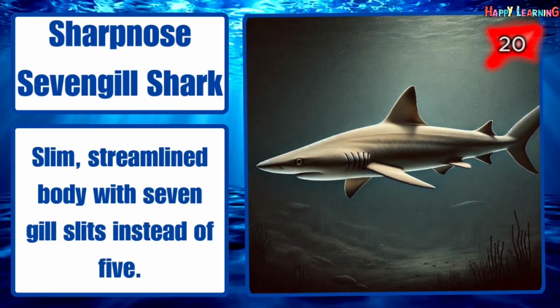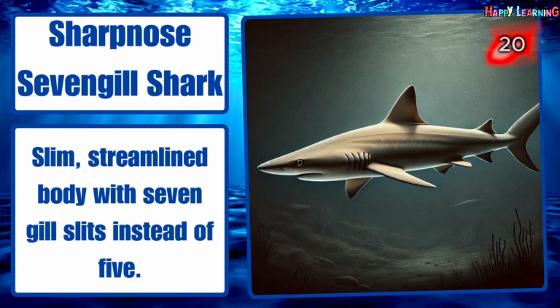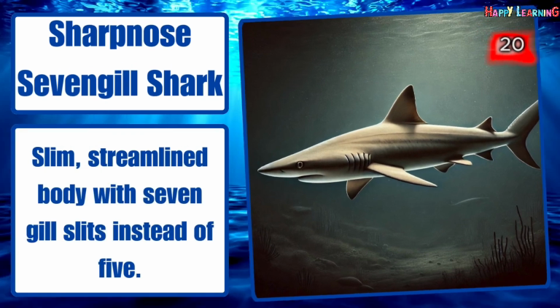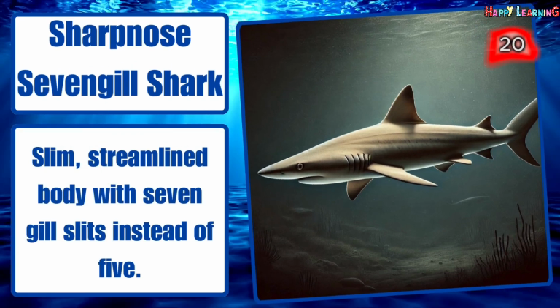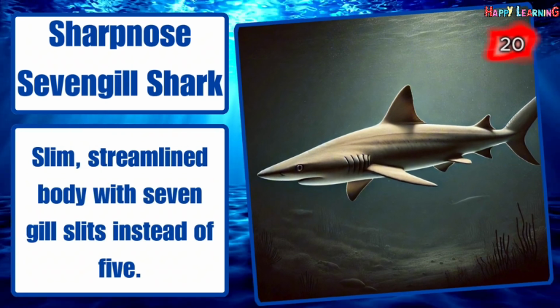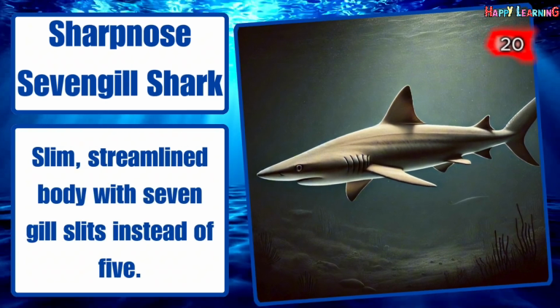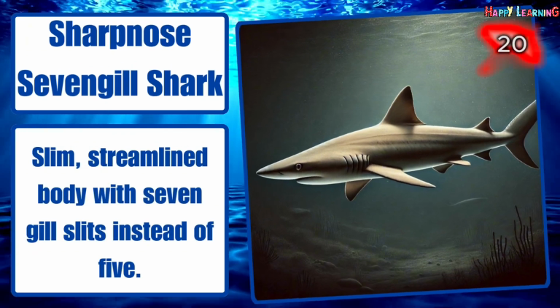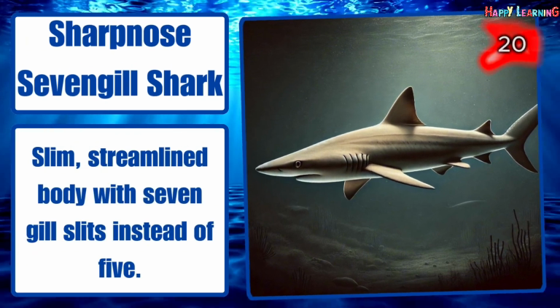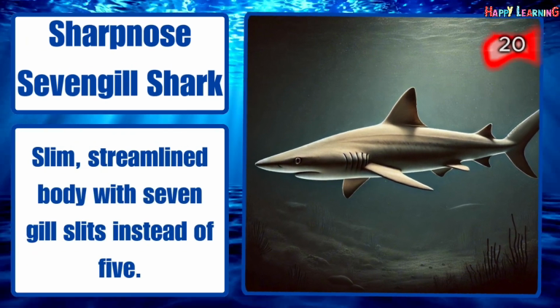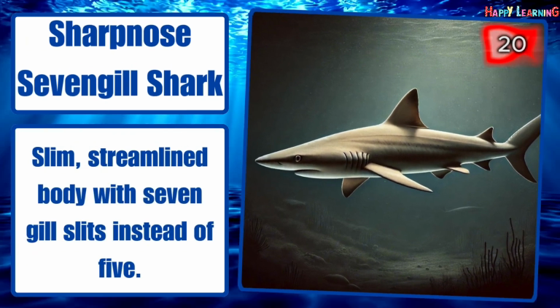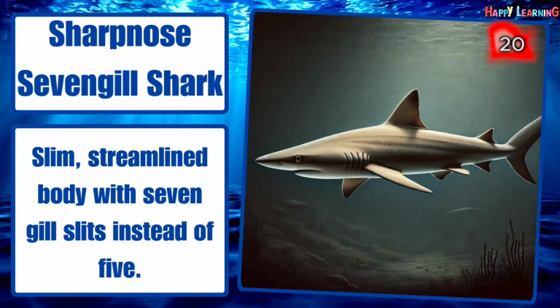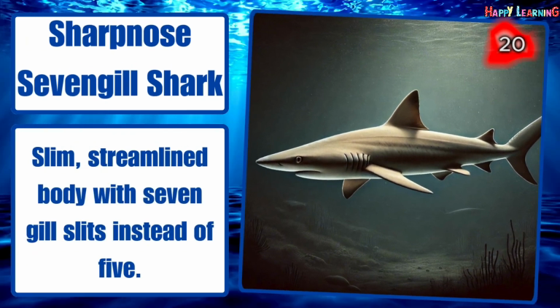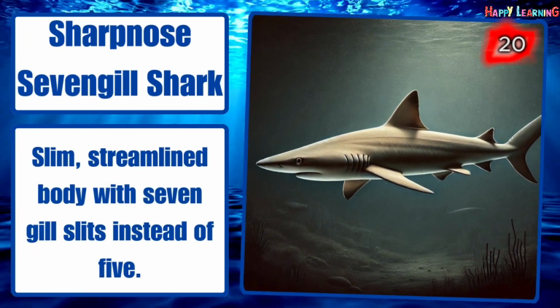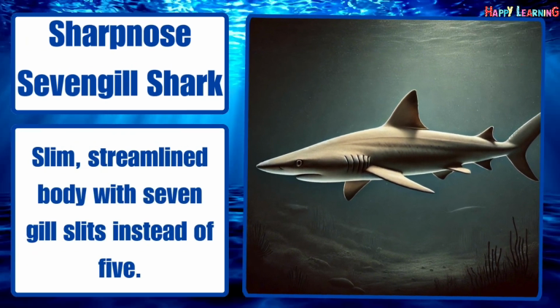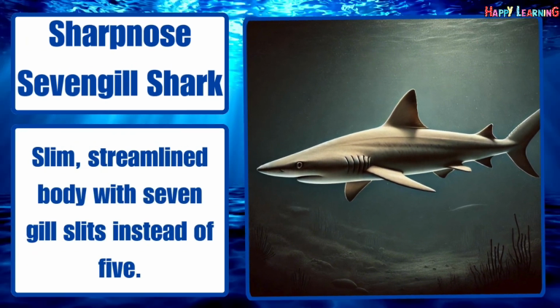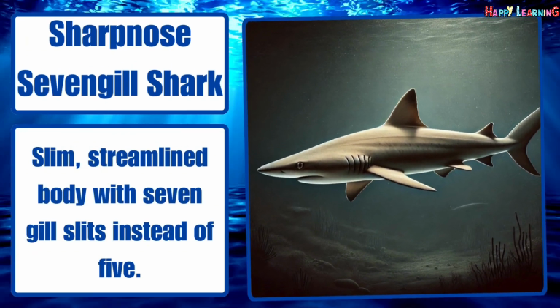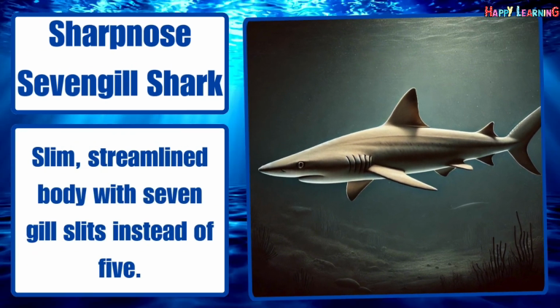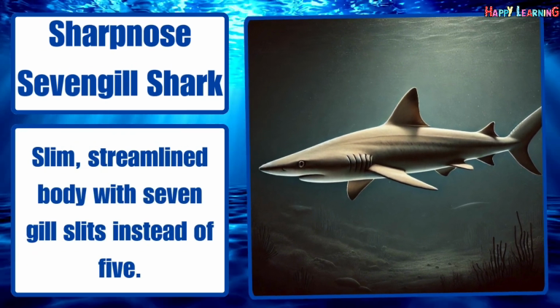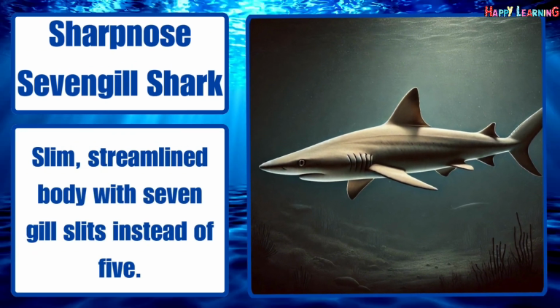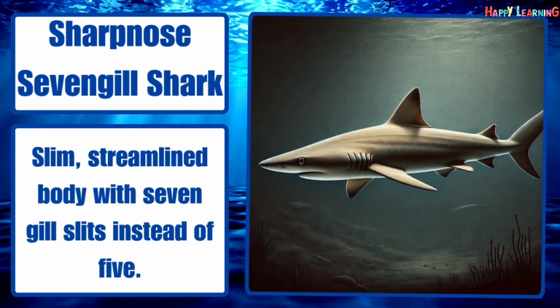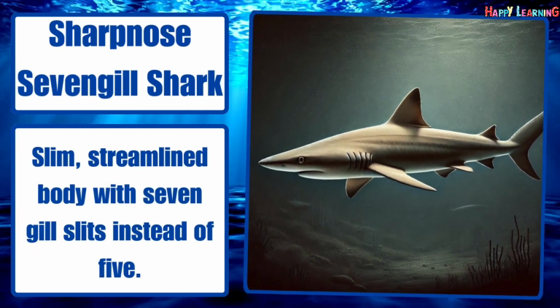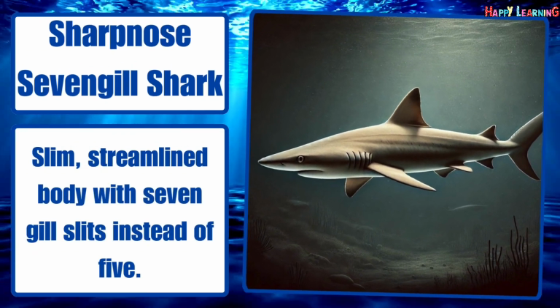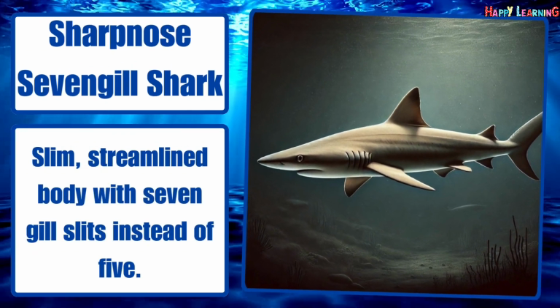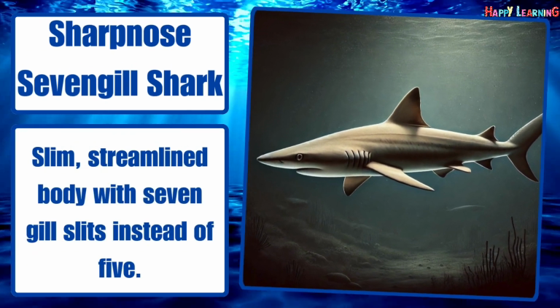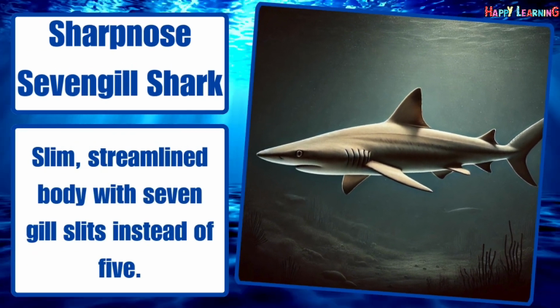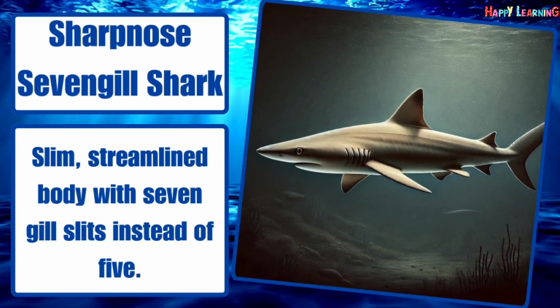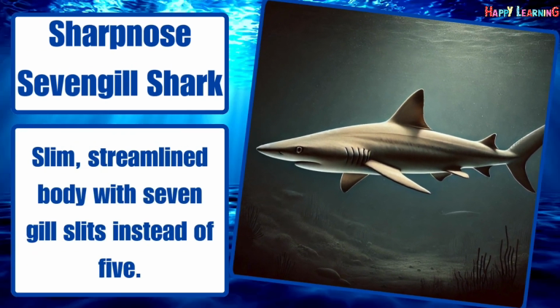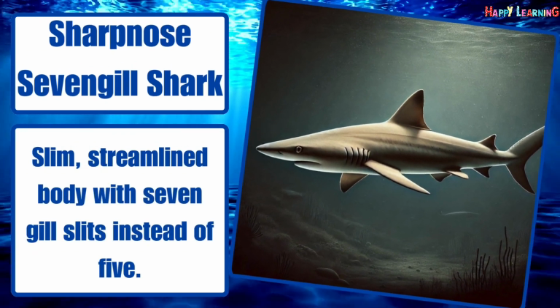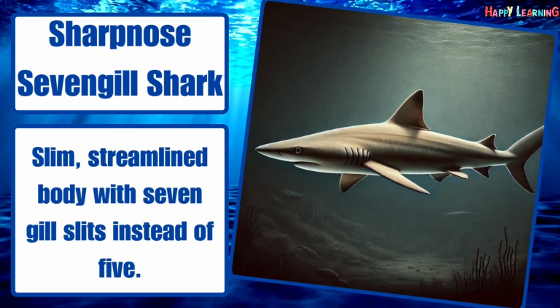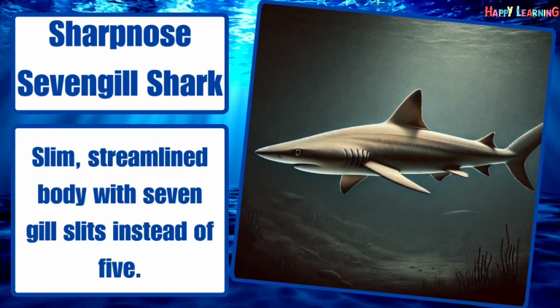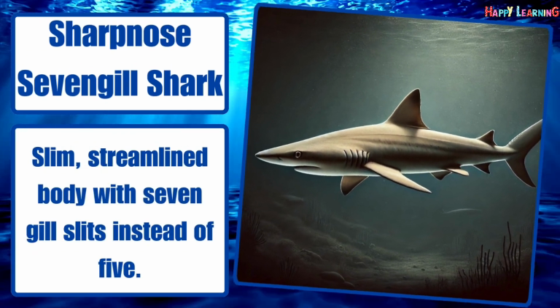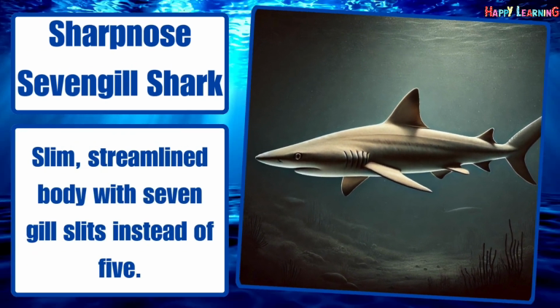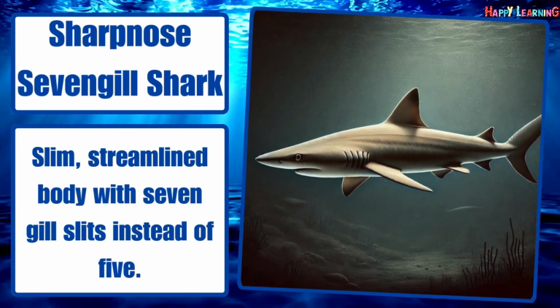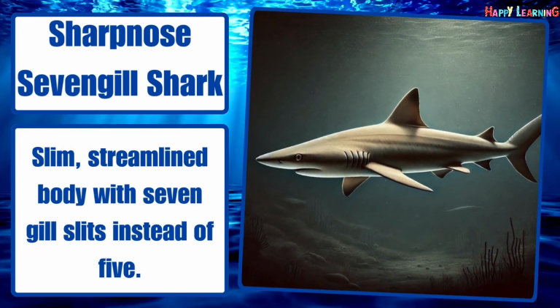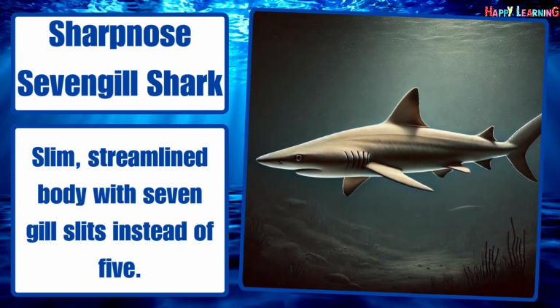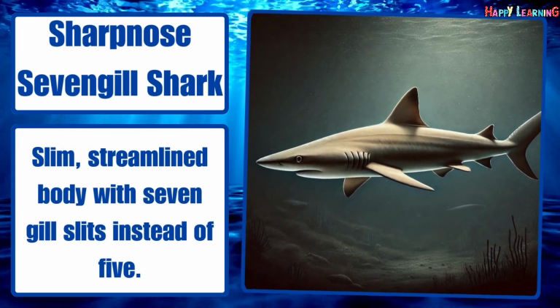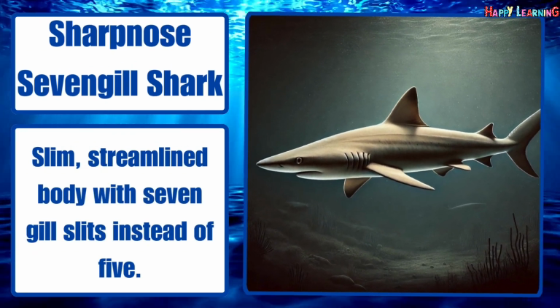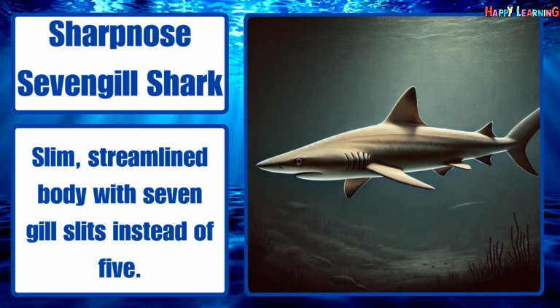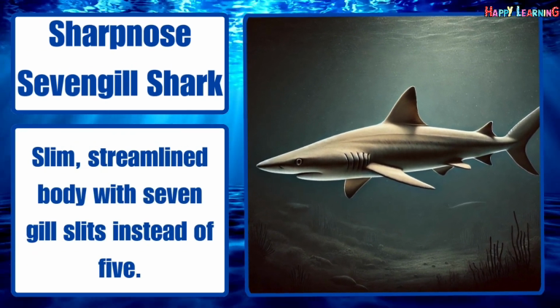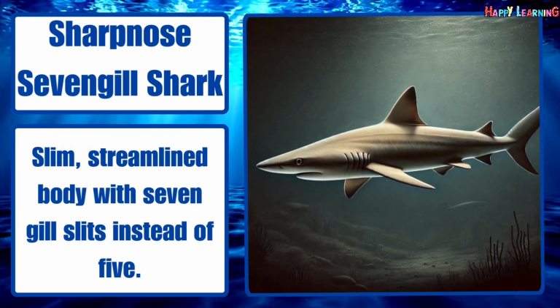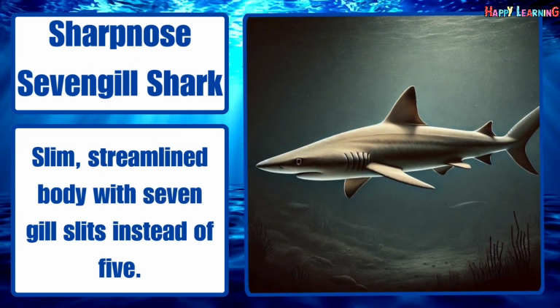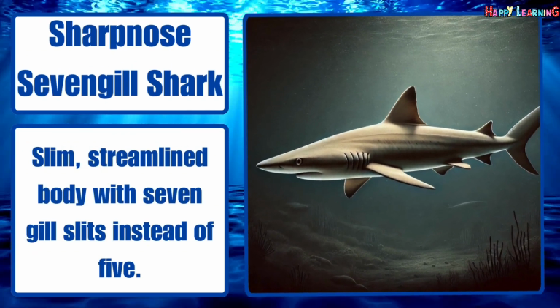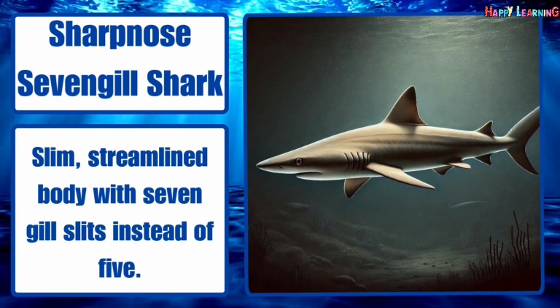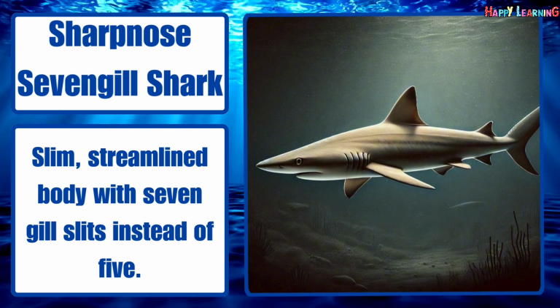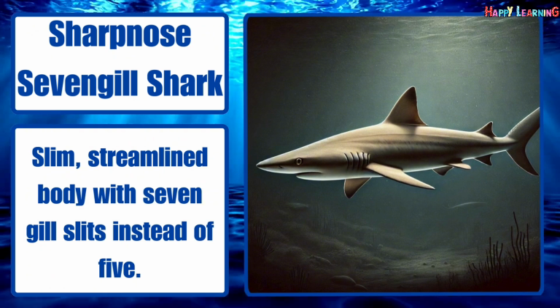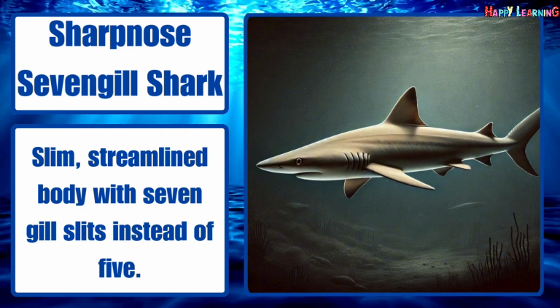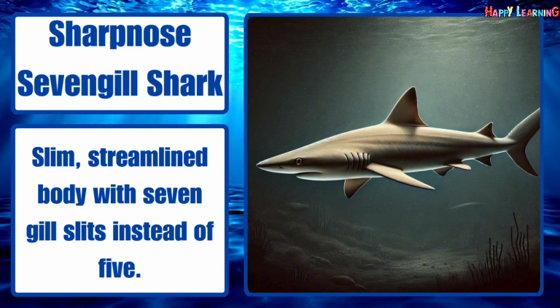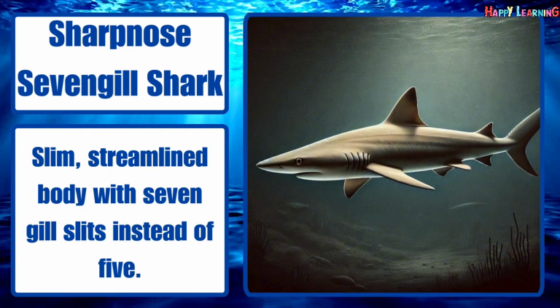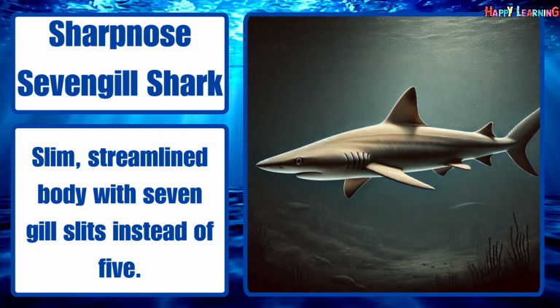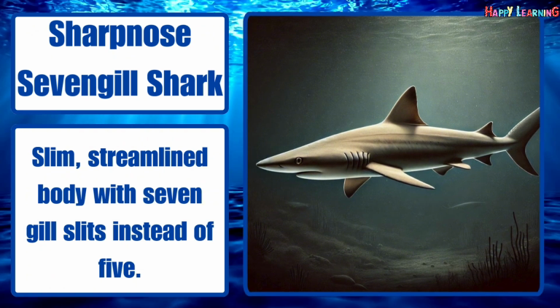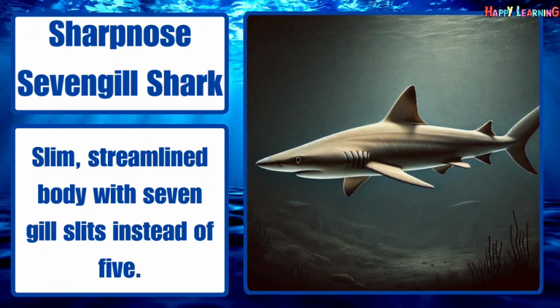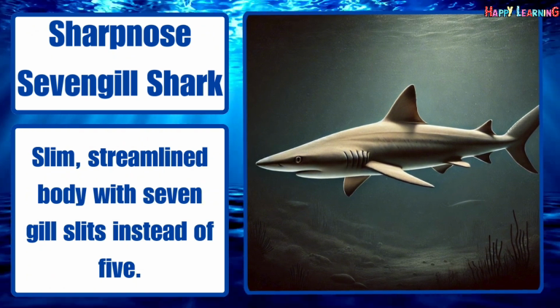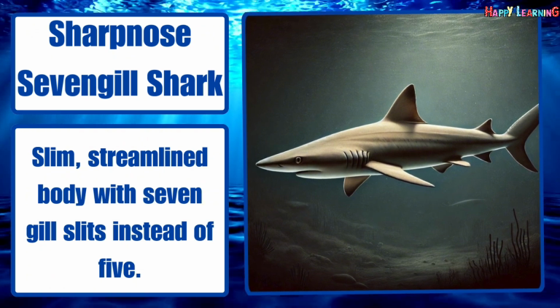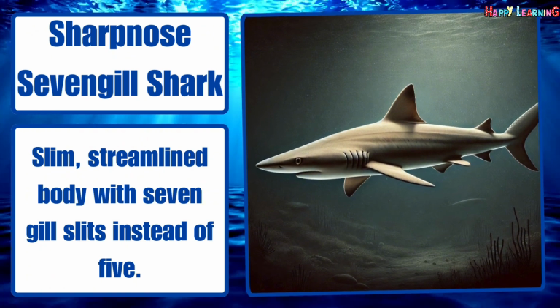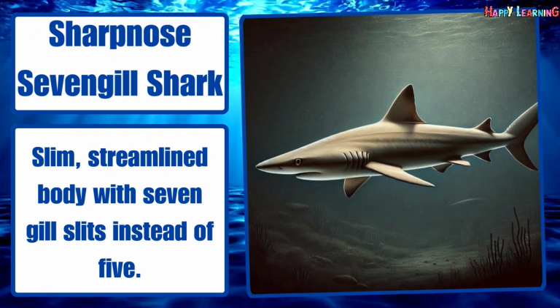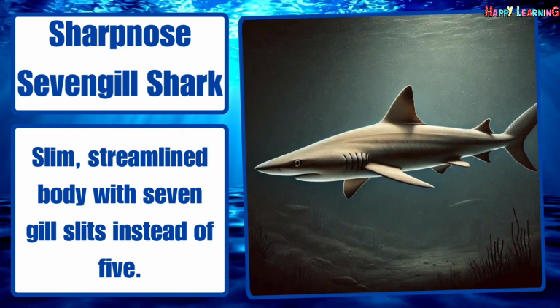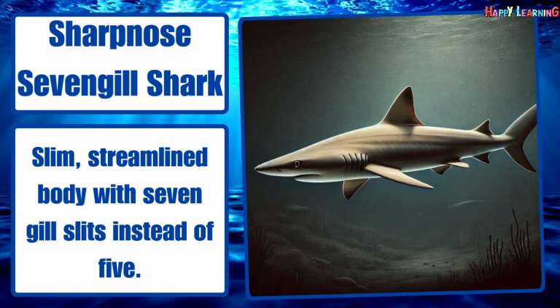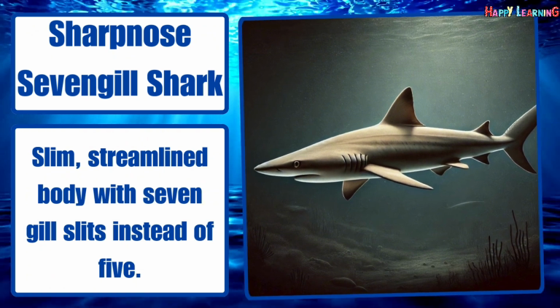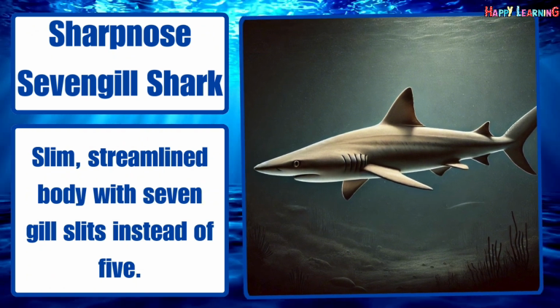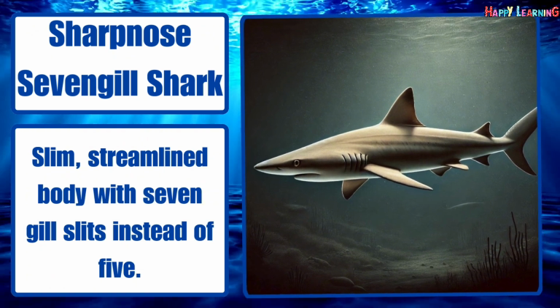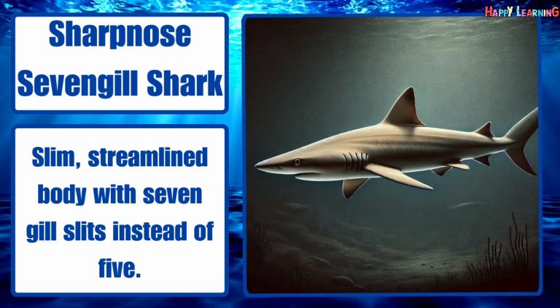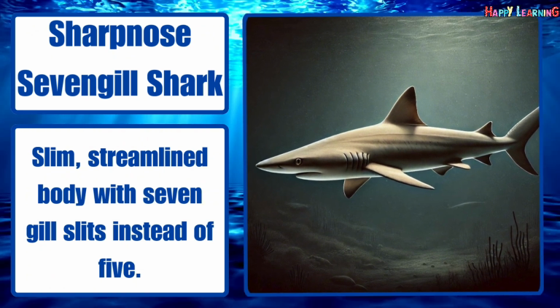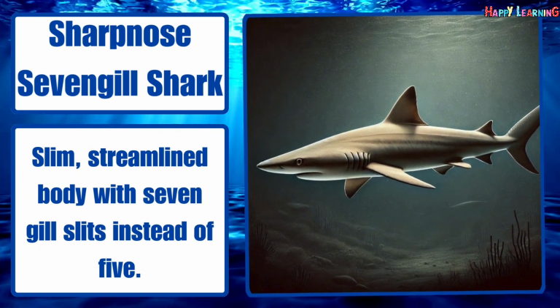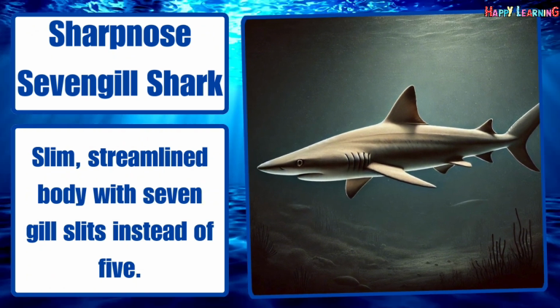Sharpnose sevengill shark. Slim, streamlined body with seven gill slits instead of five.